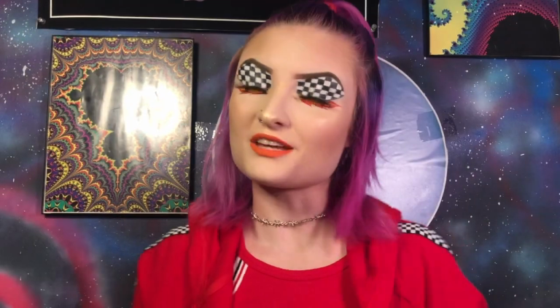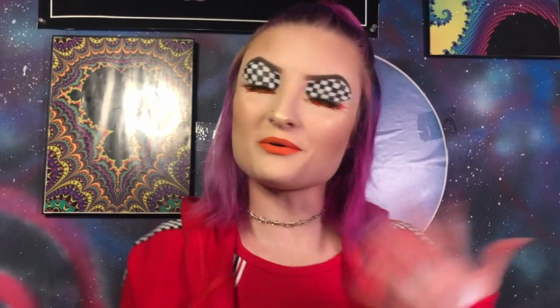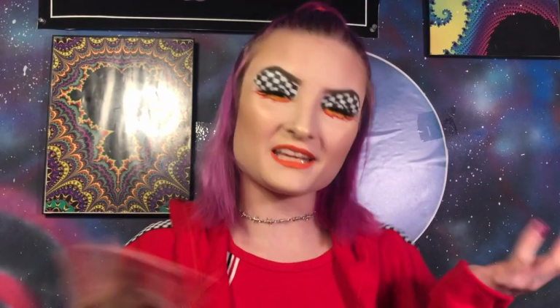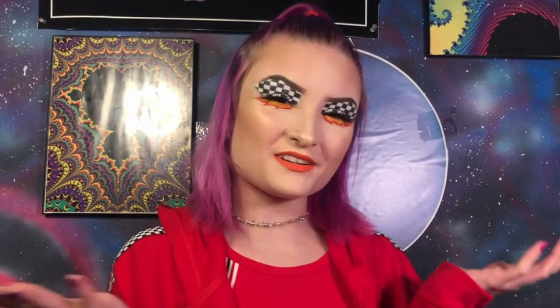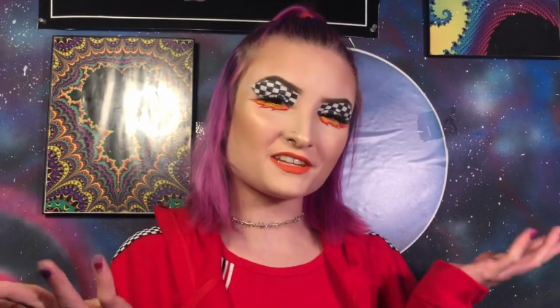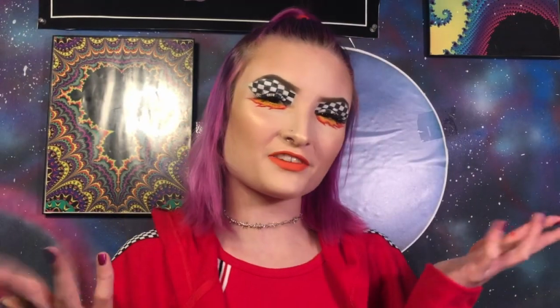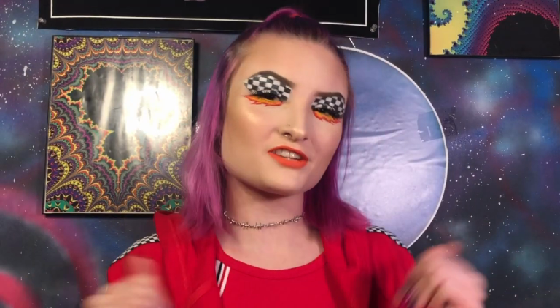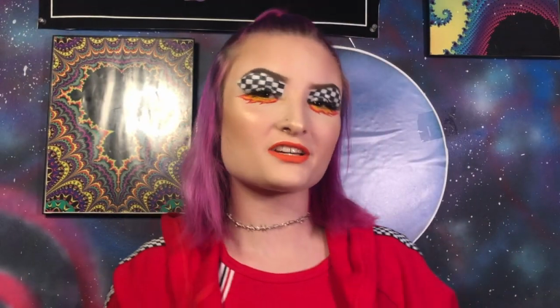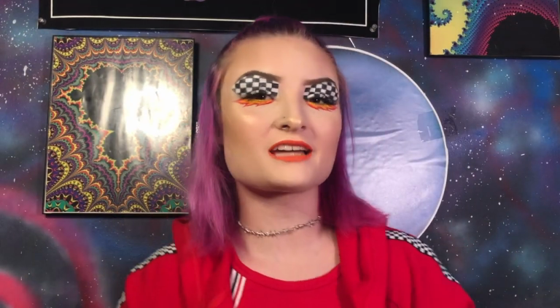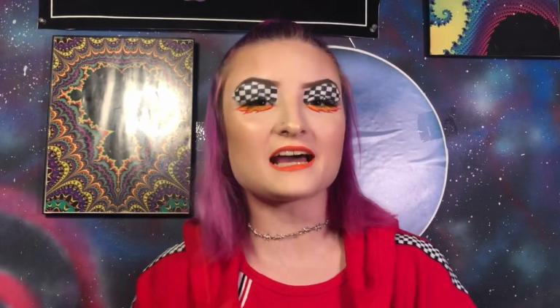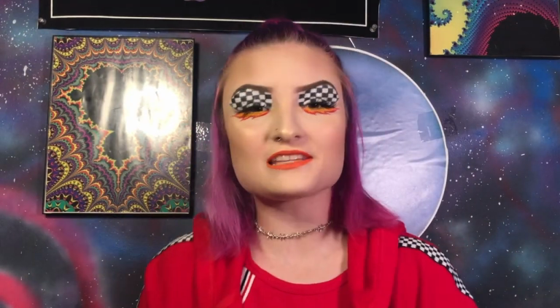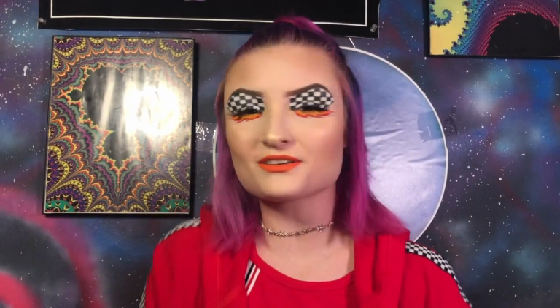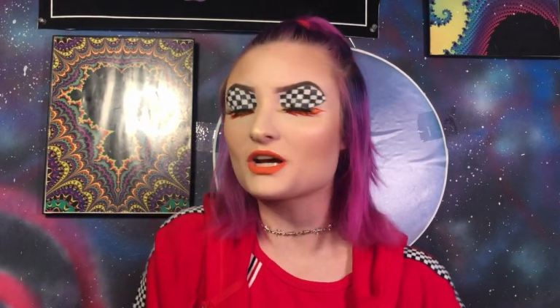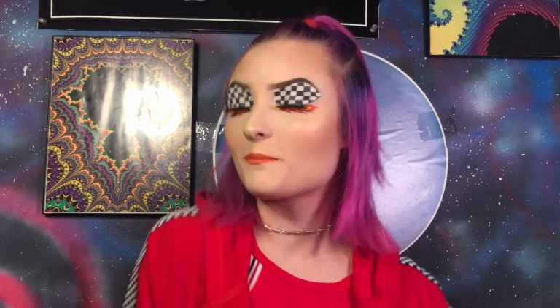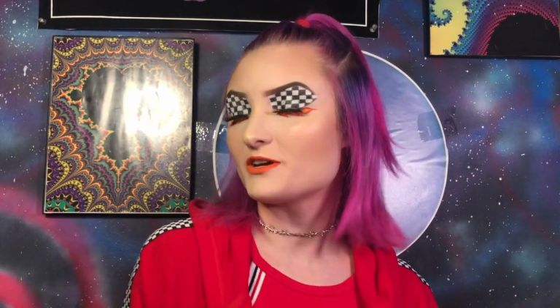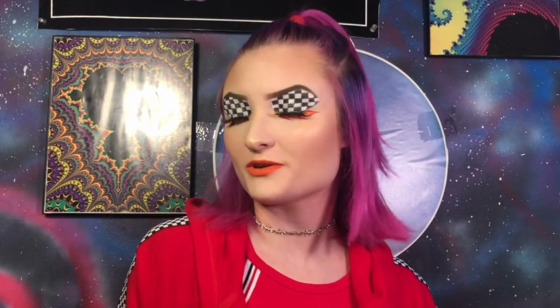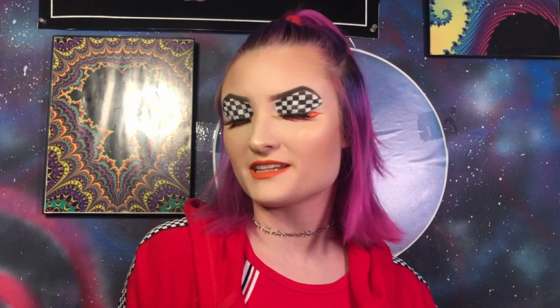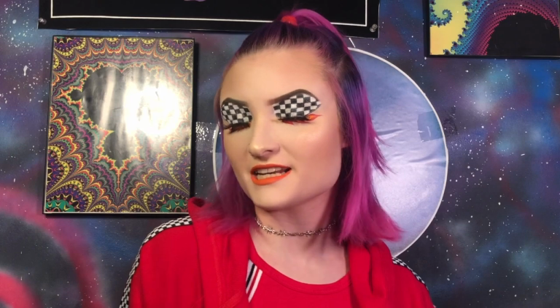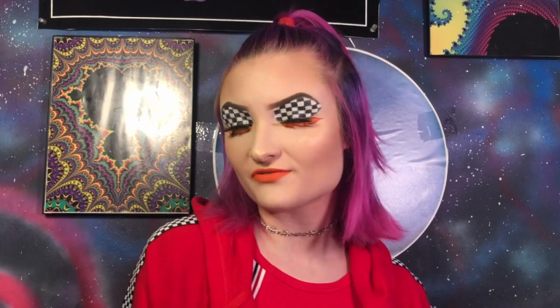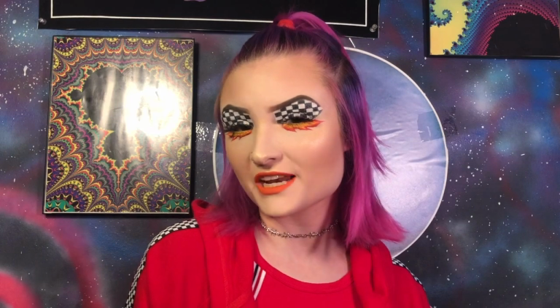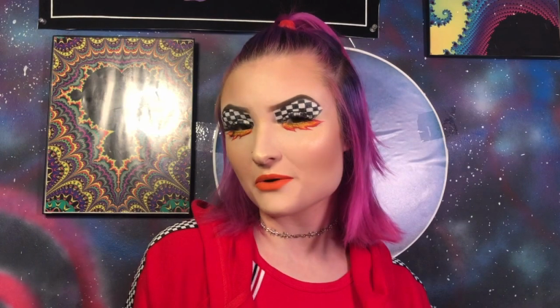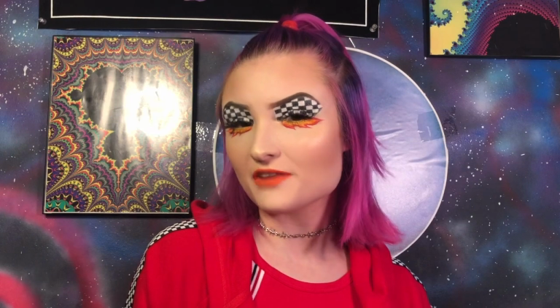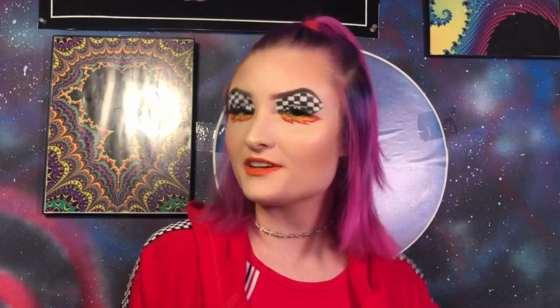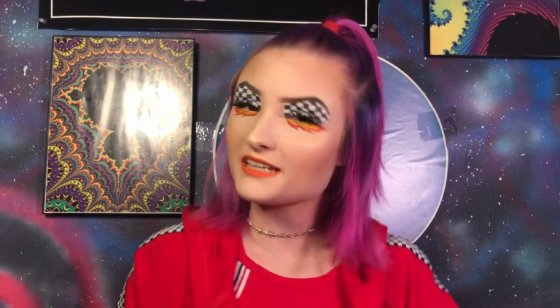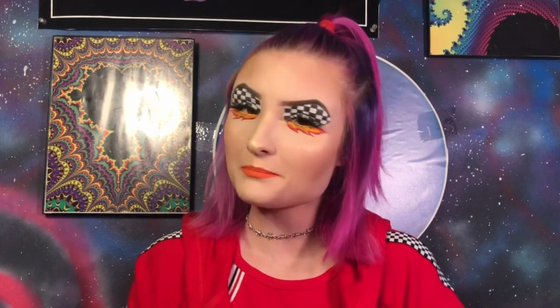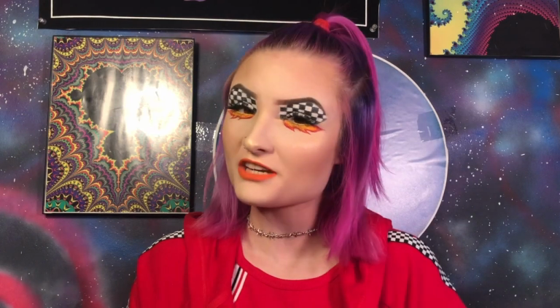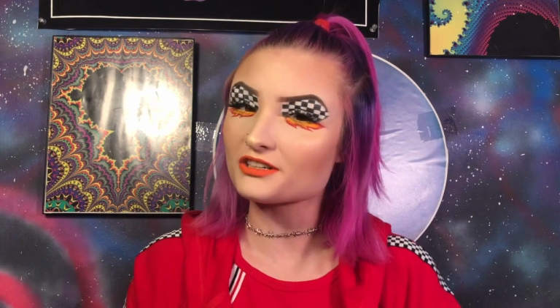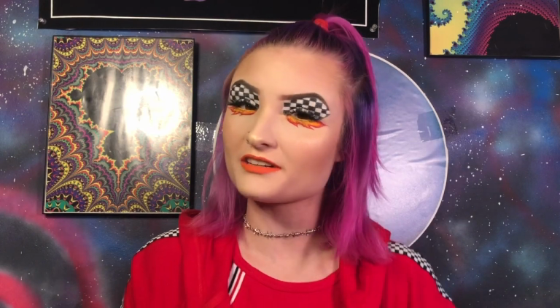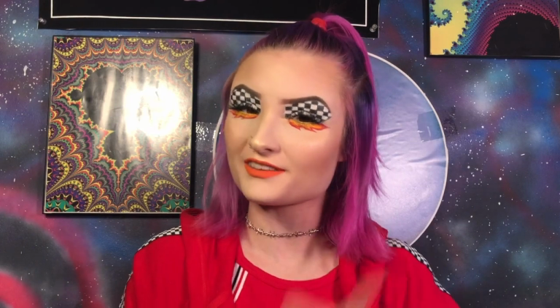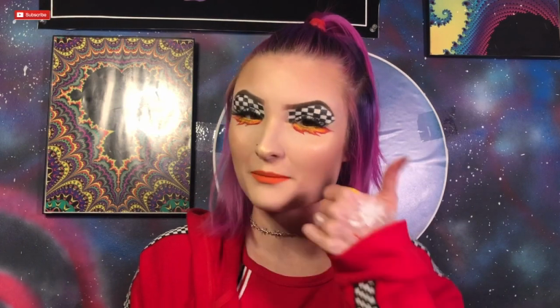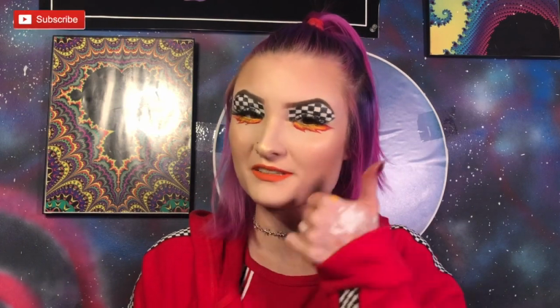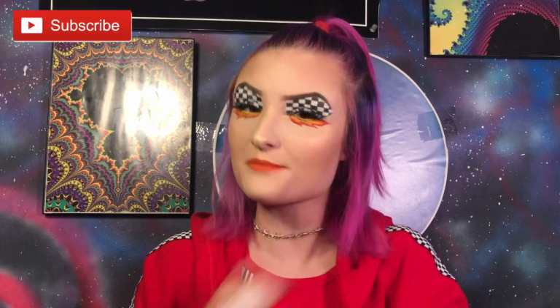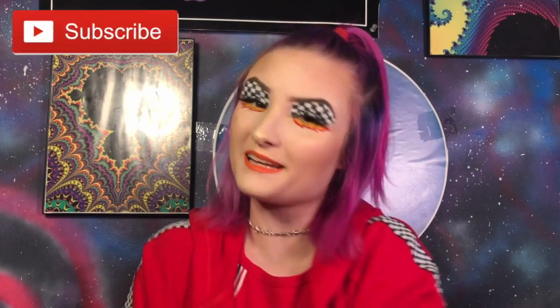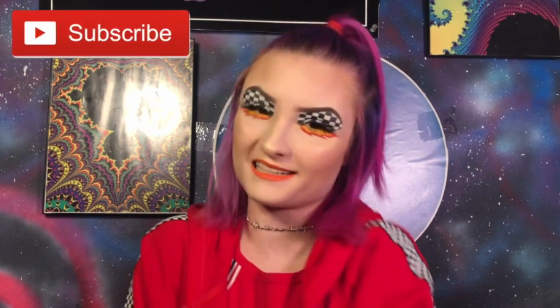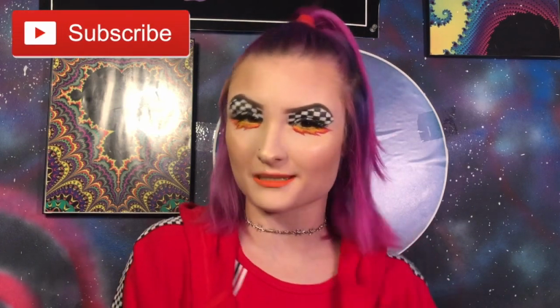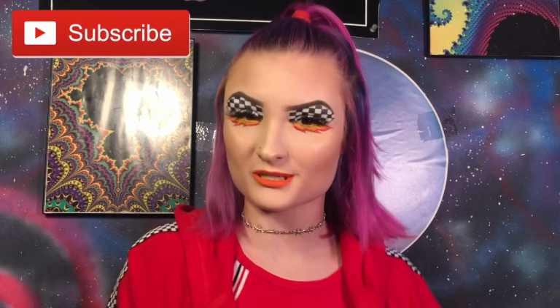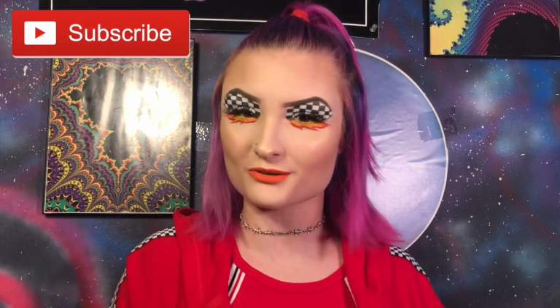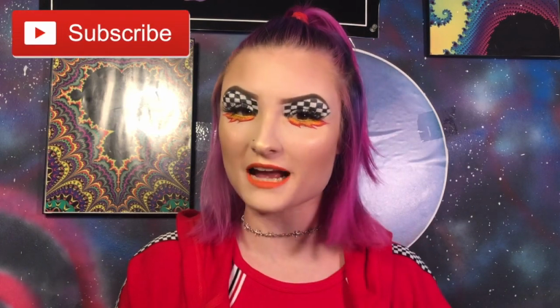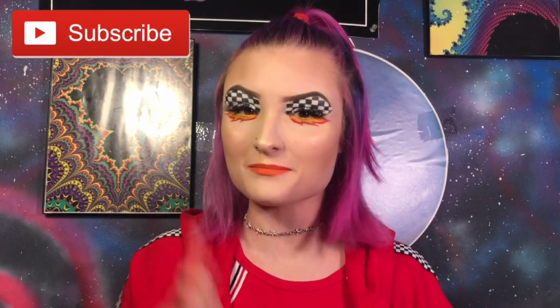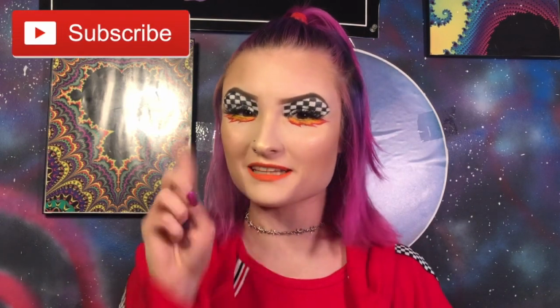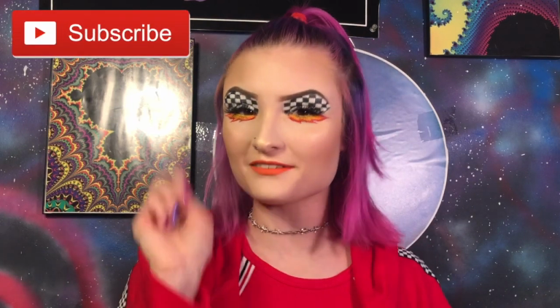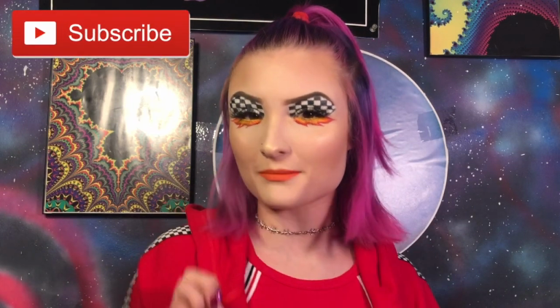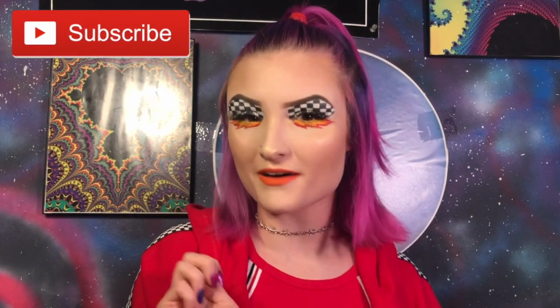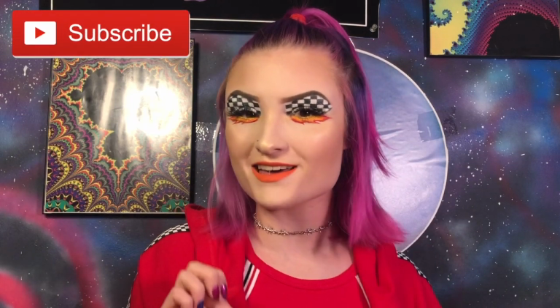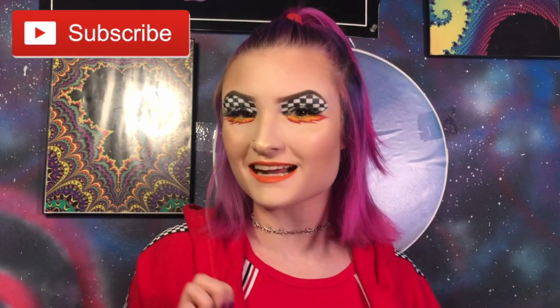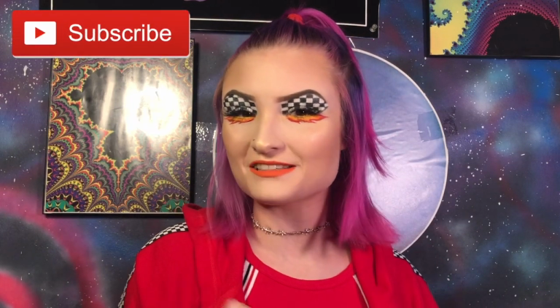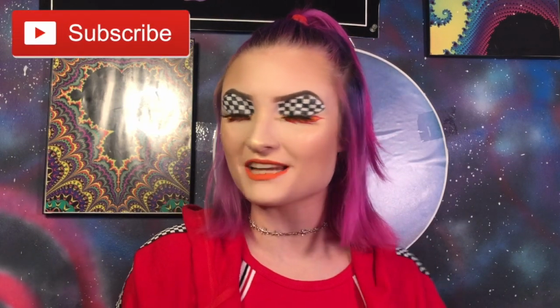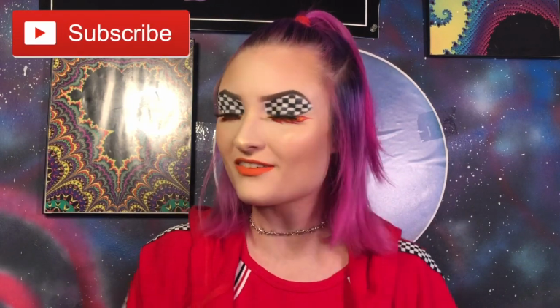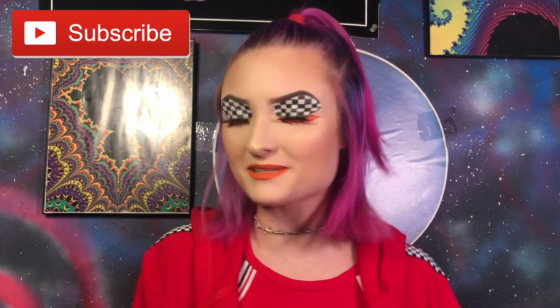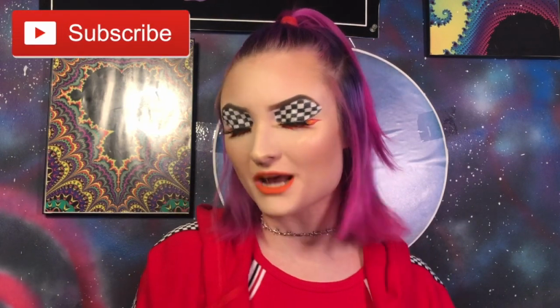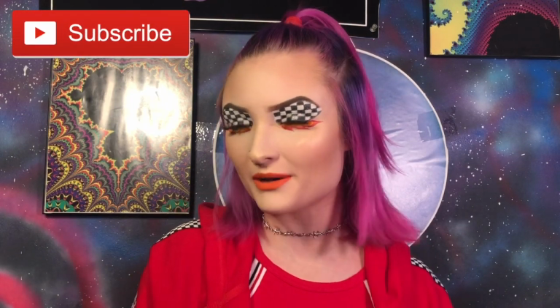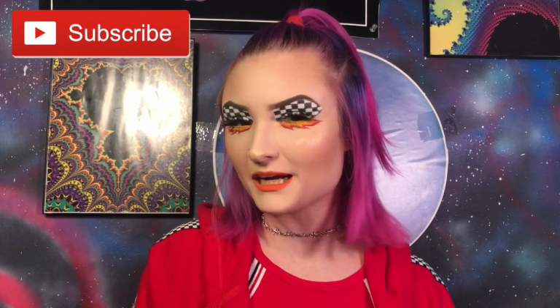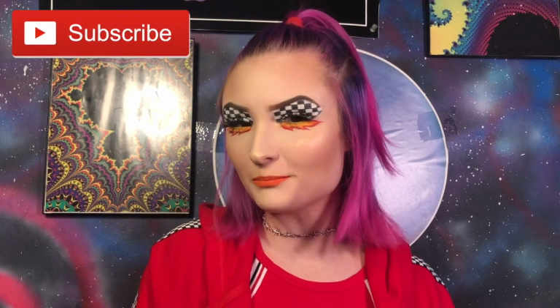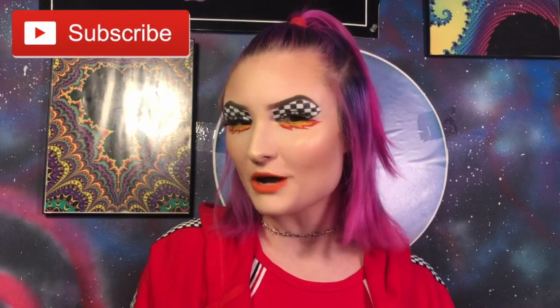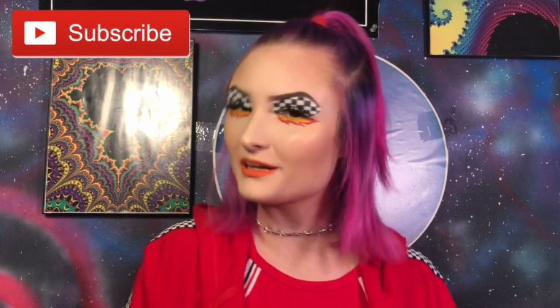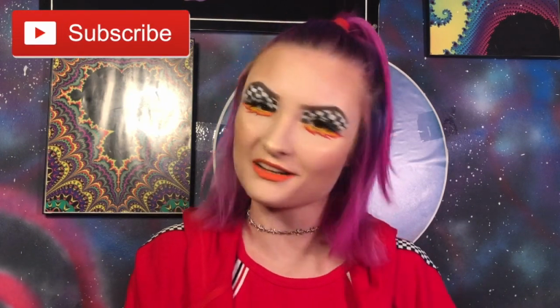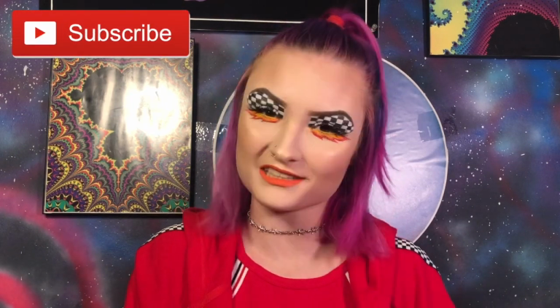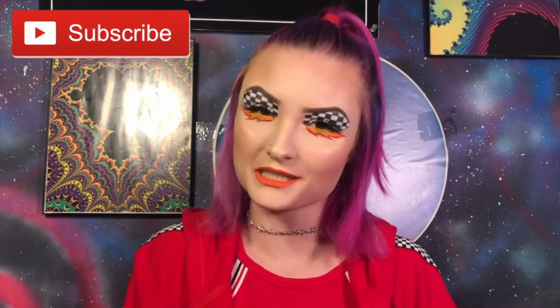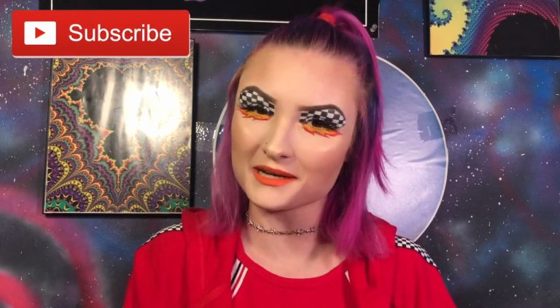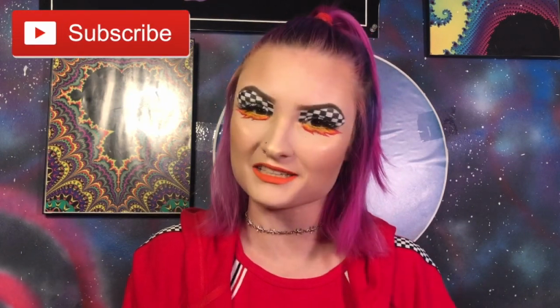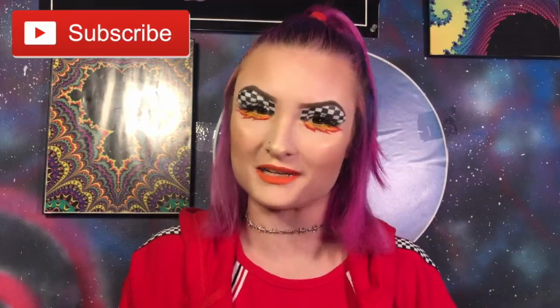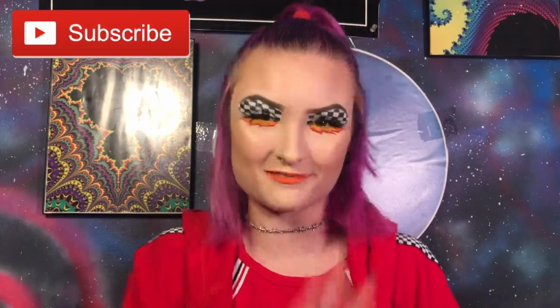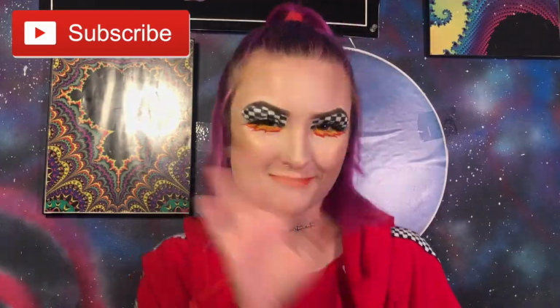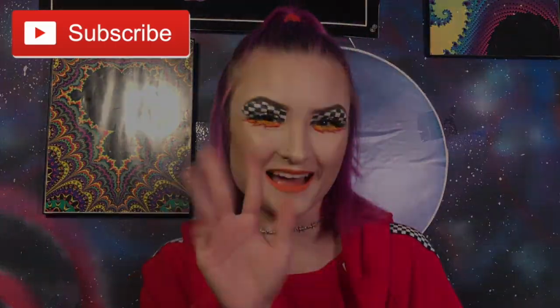So here's the finished look, guys. I really hope you enjoyed today's video, and if you did make sure to leave a thumbs up and subscribe, hit the little bell icon so you never miss out when I upload, and I'll see you in the next one. Bye!